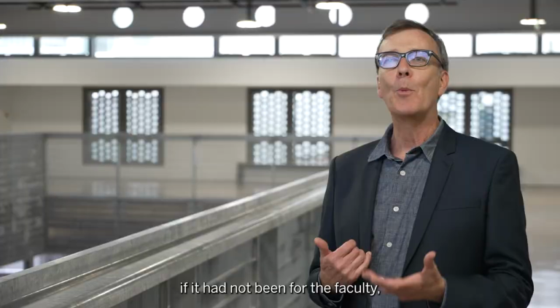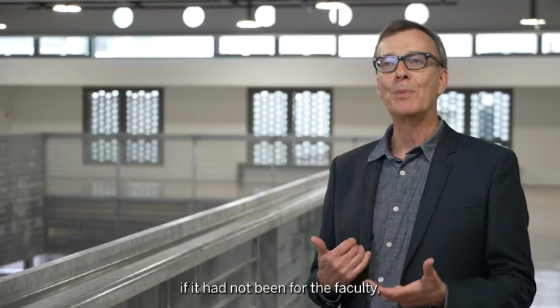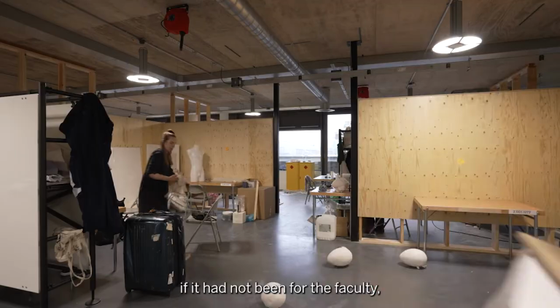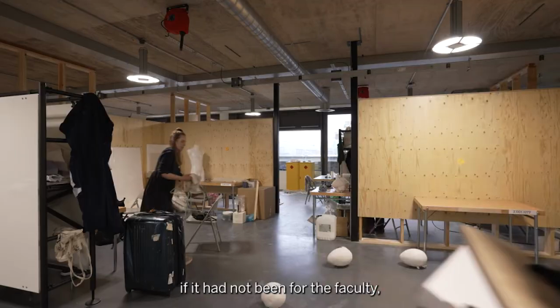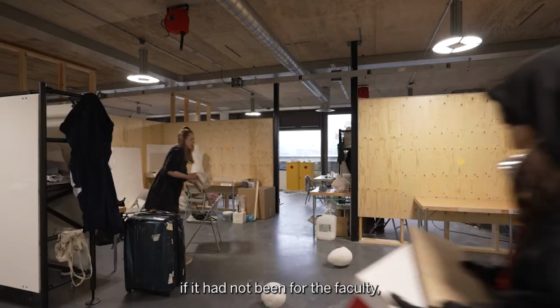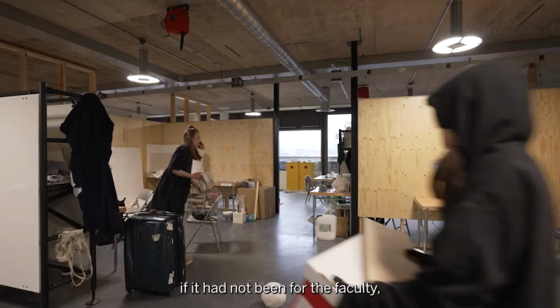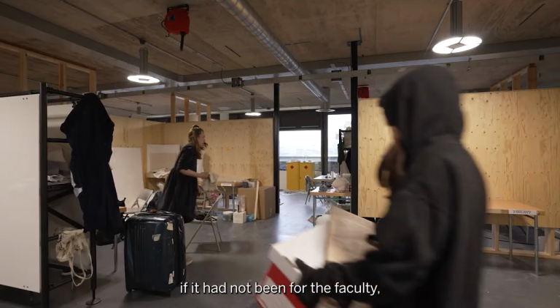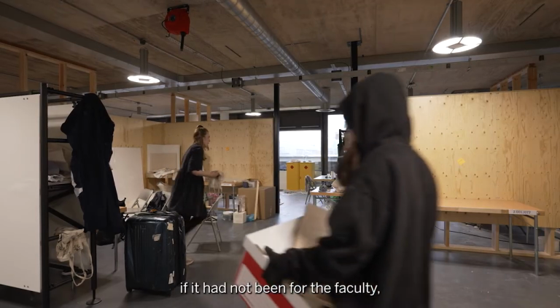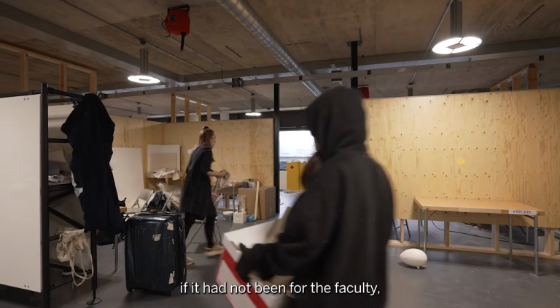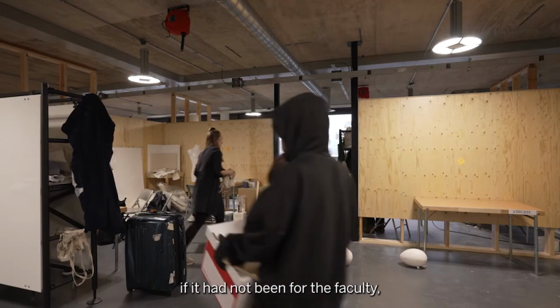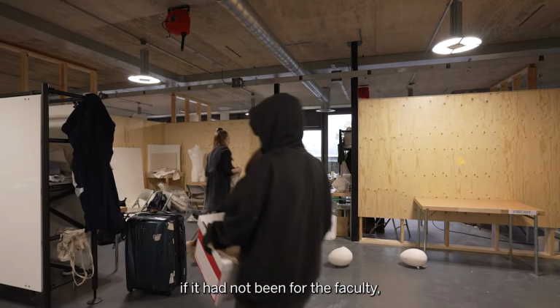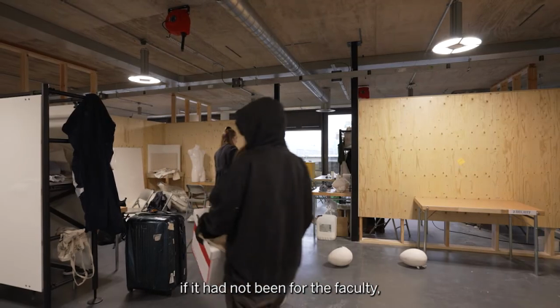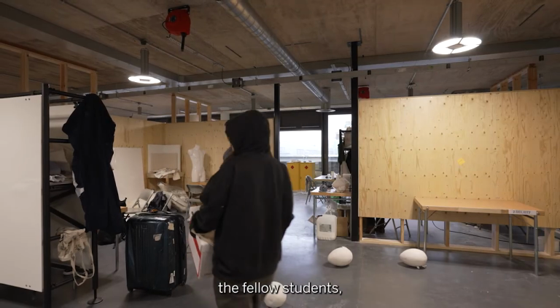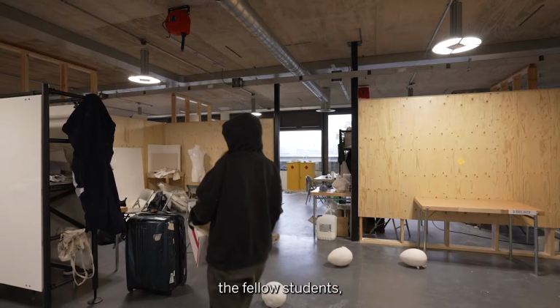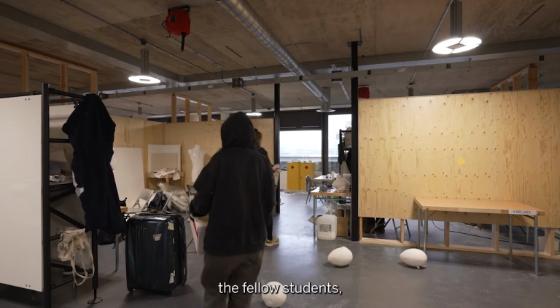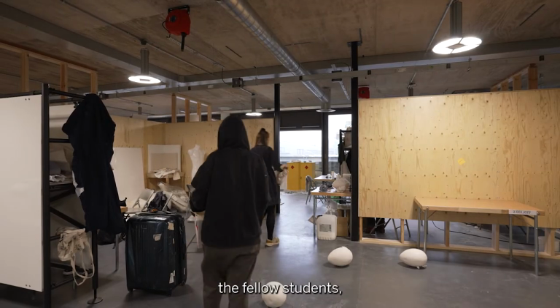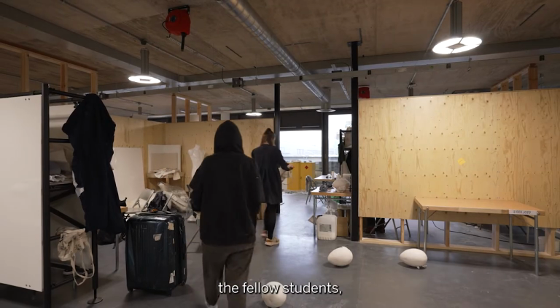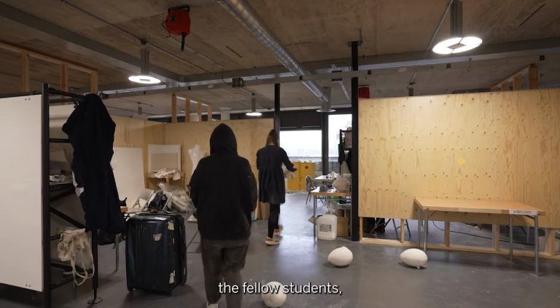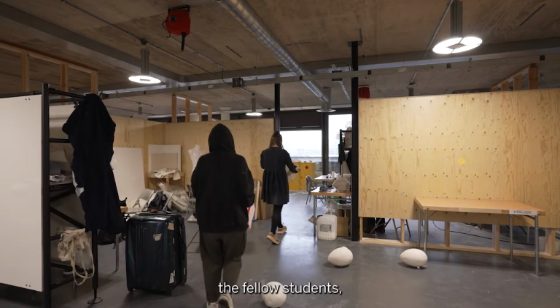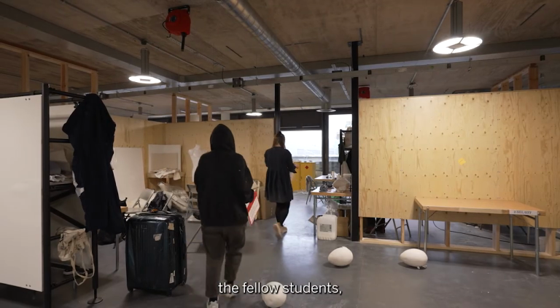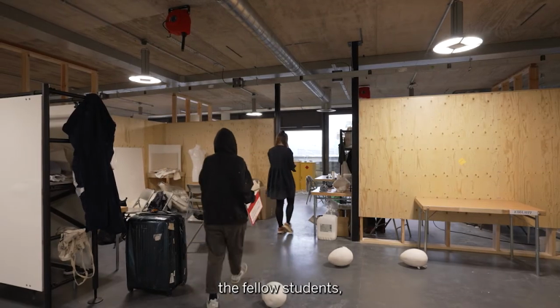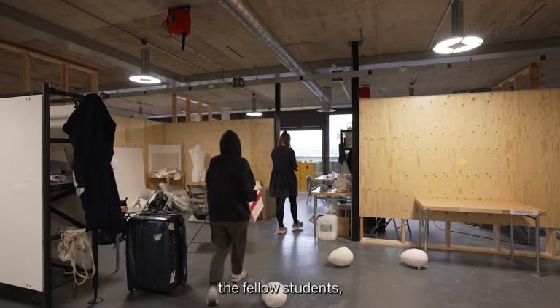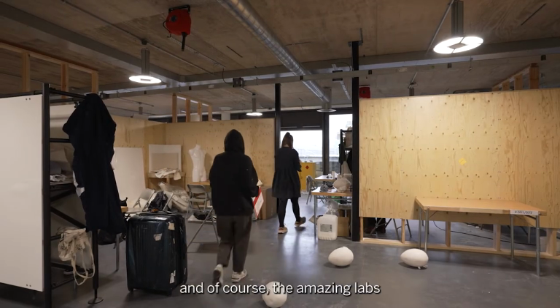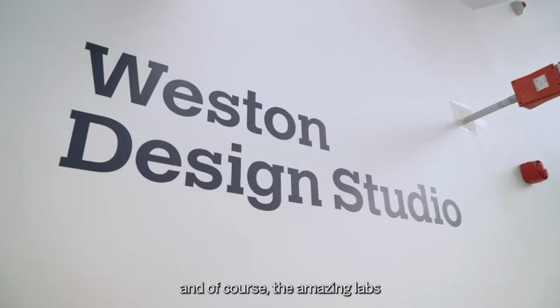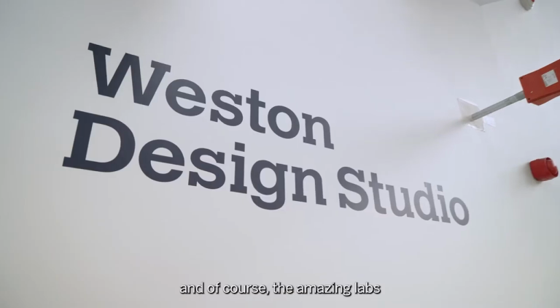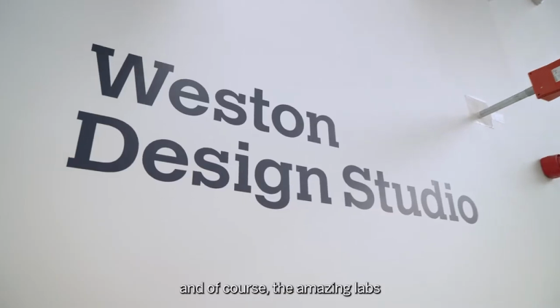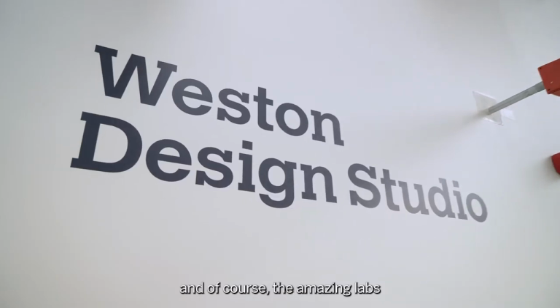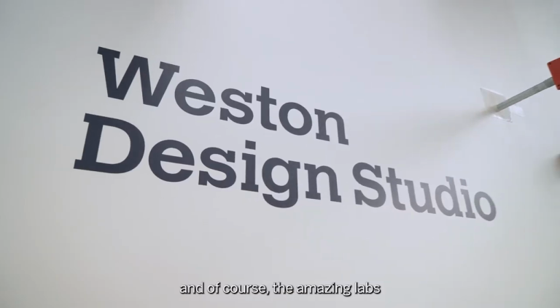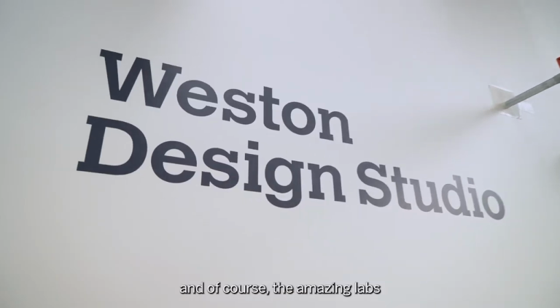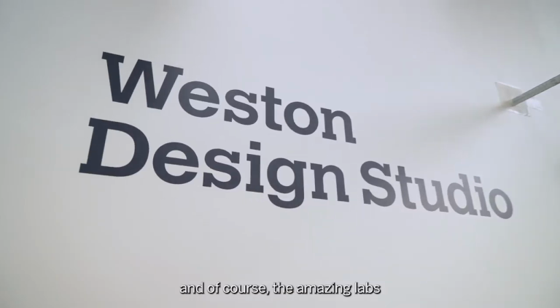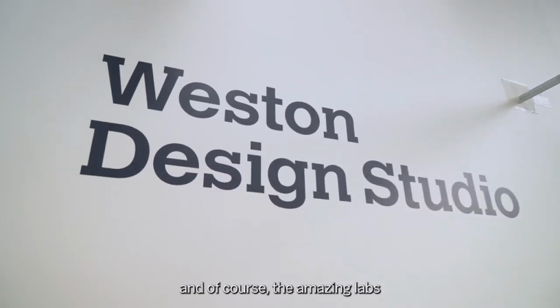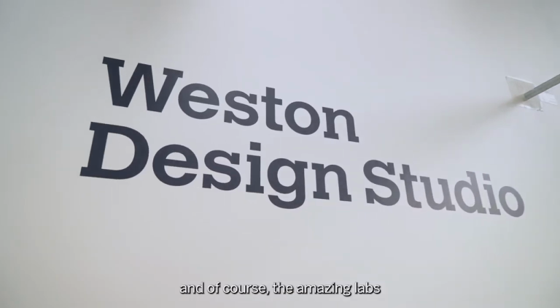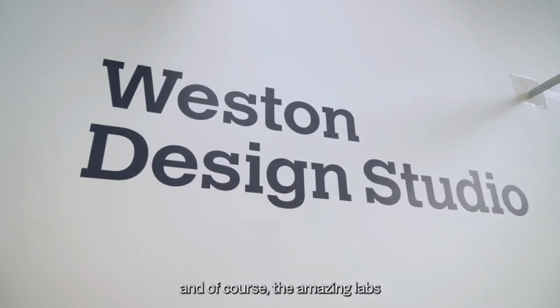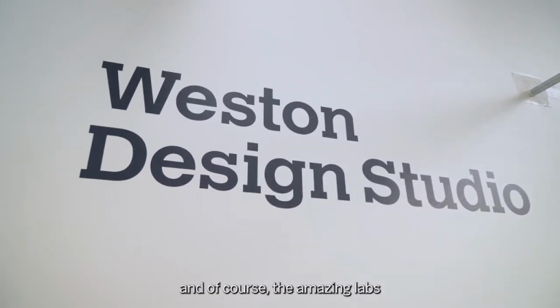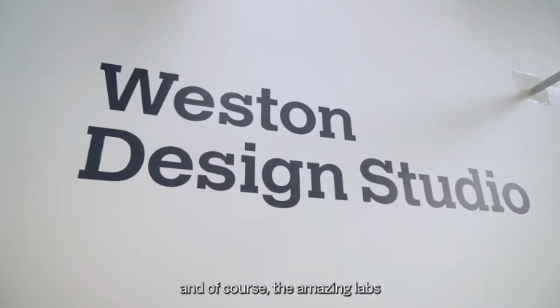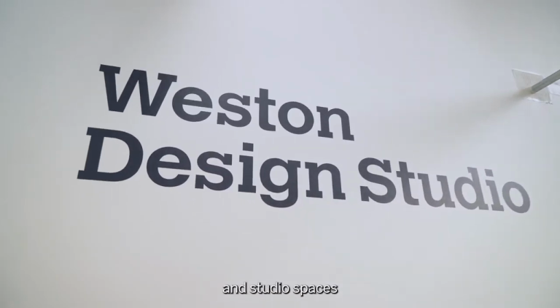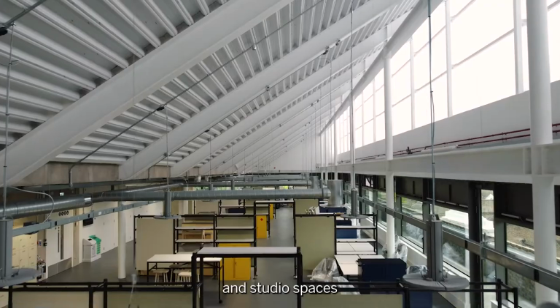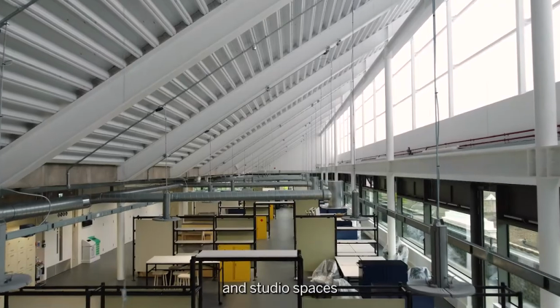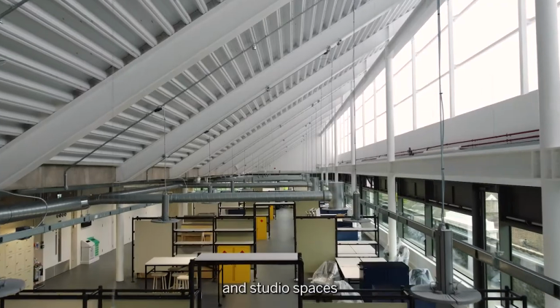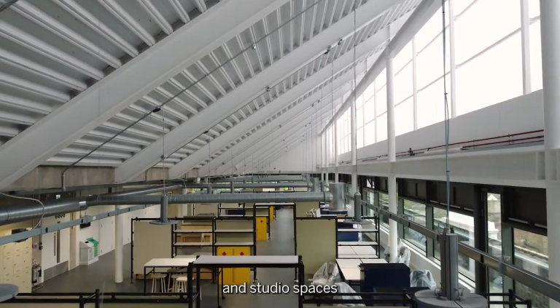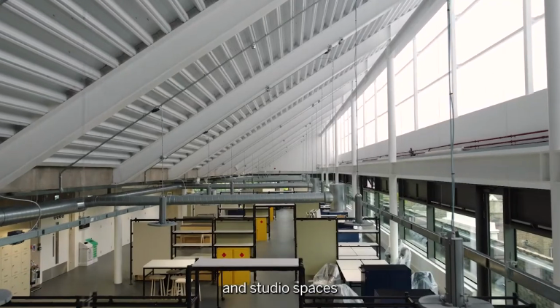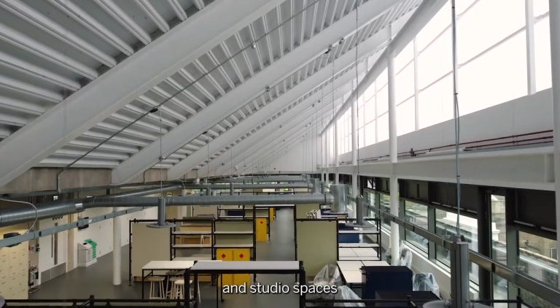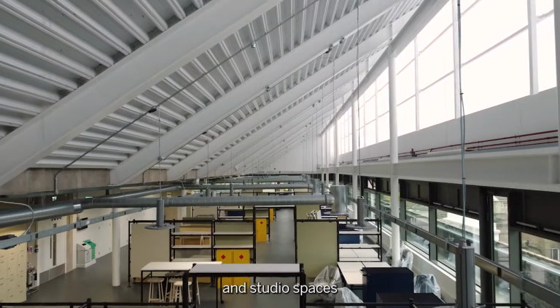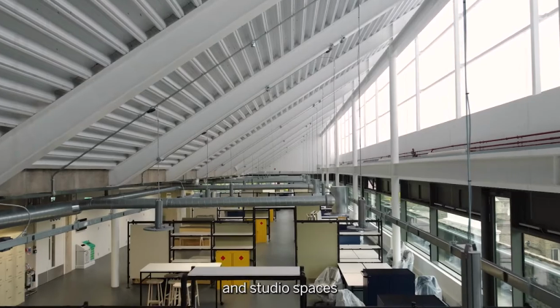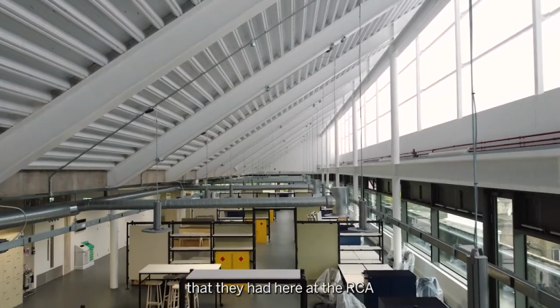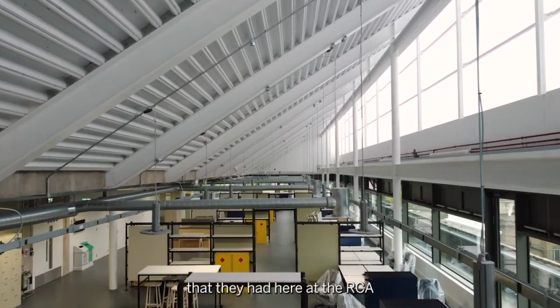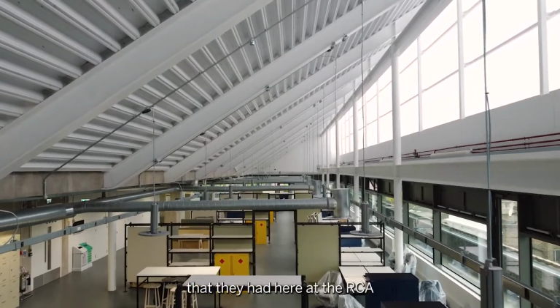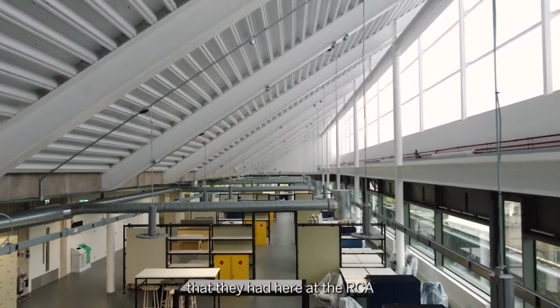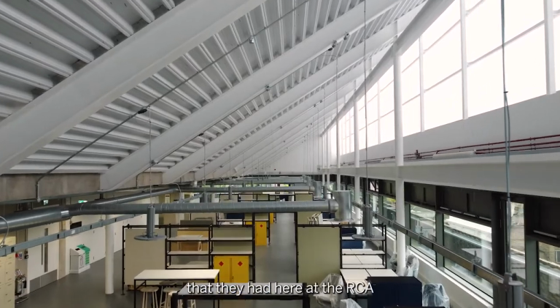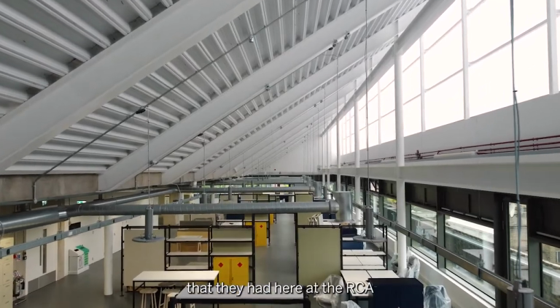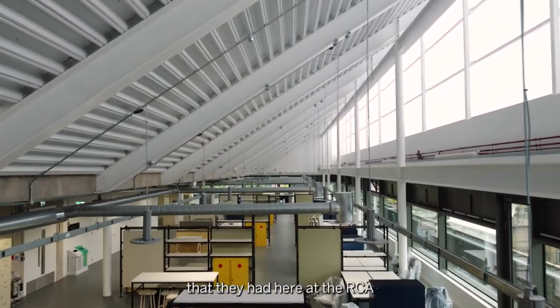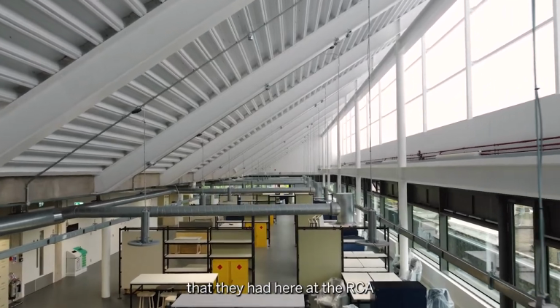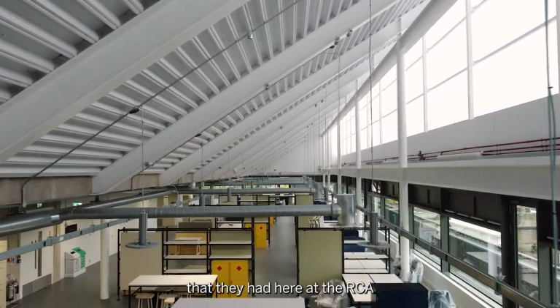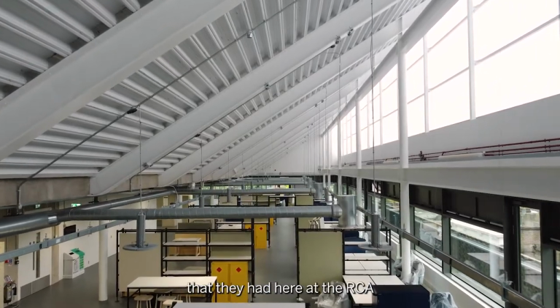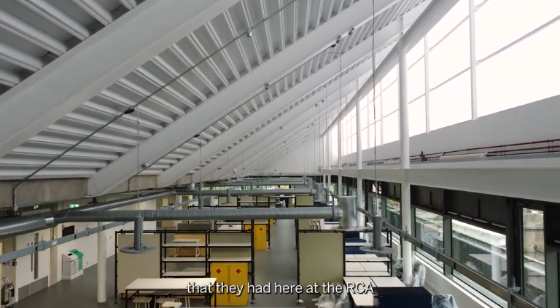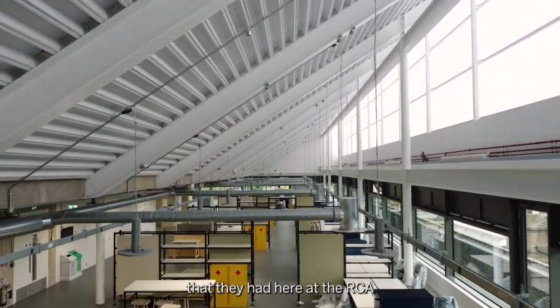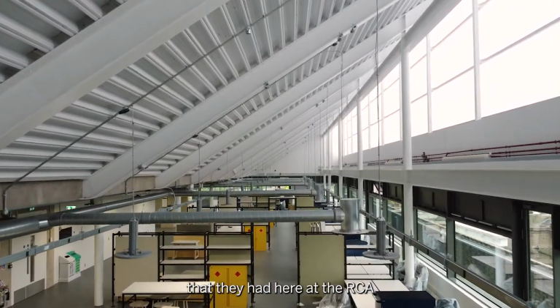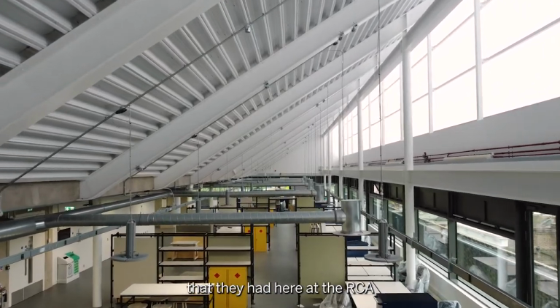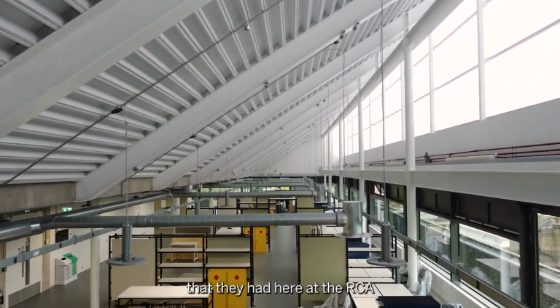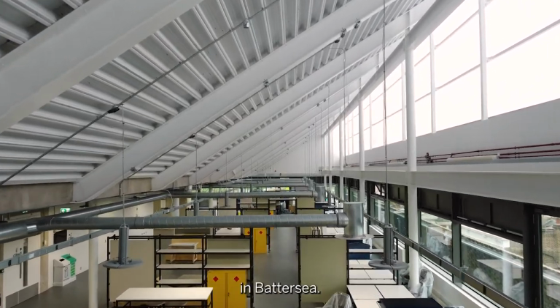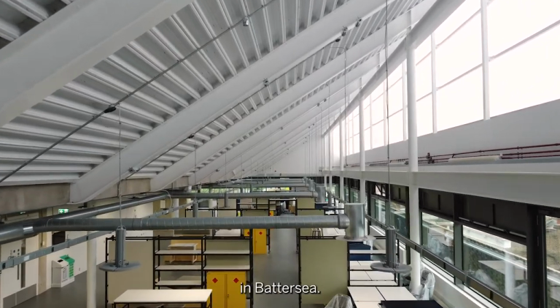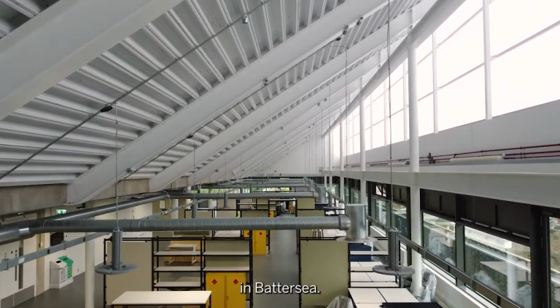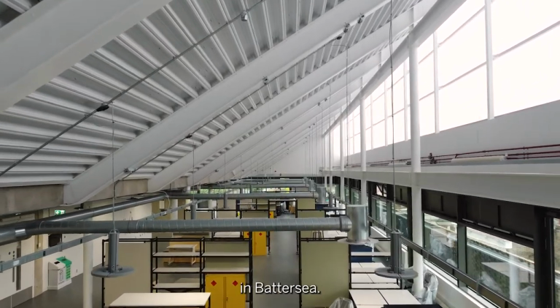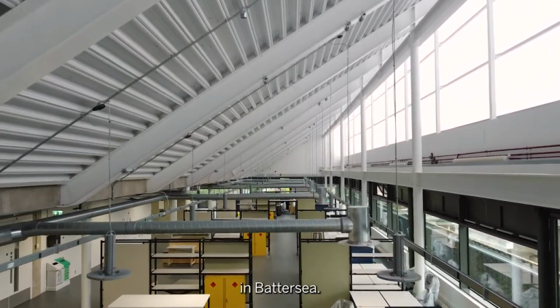not been for the faculty, the fellow students and of course the amazing labs and studio spaces that they had here at the RCA in Battersea.